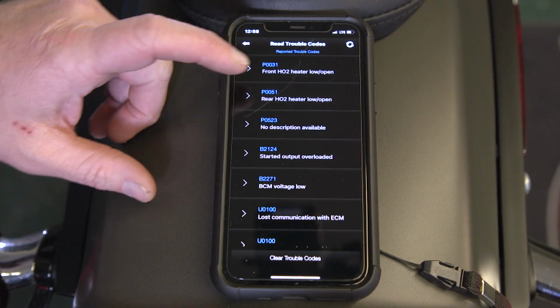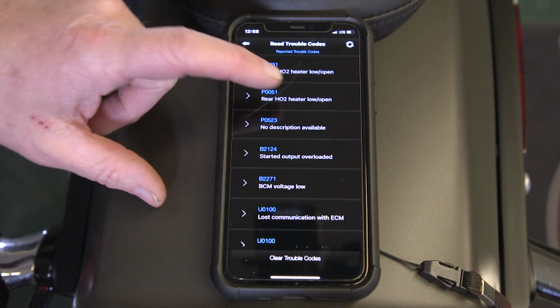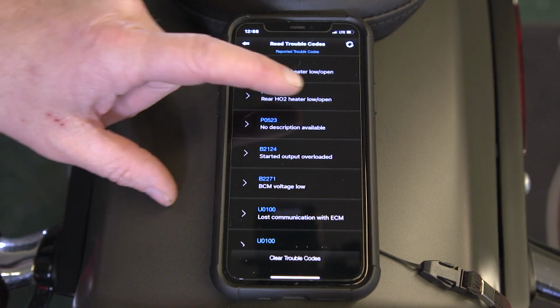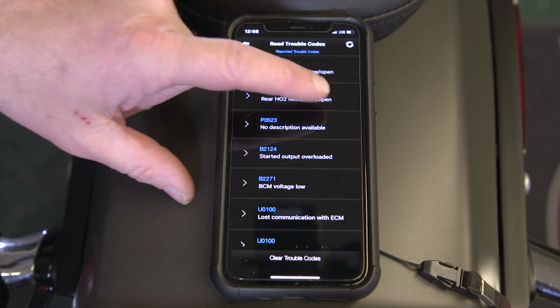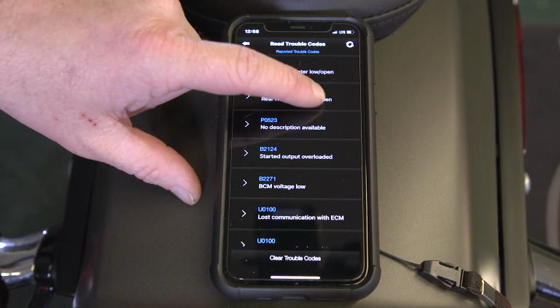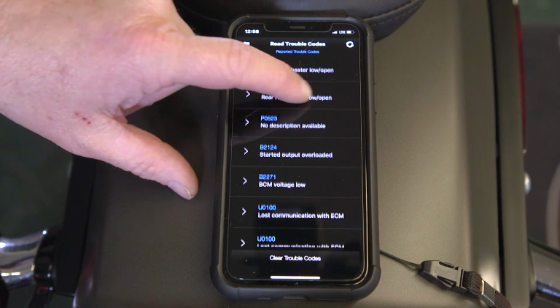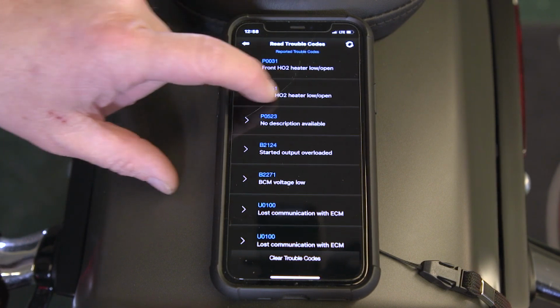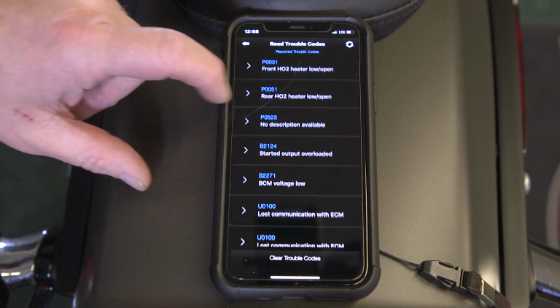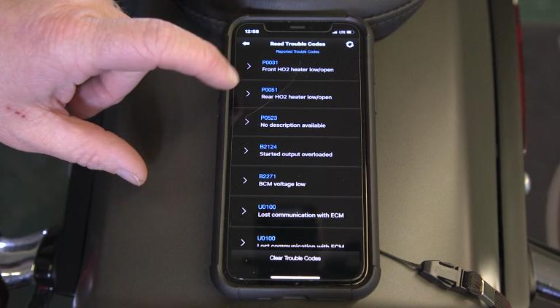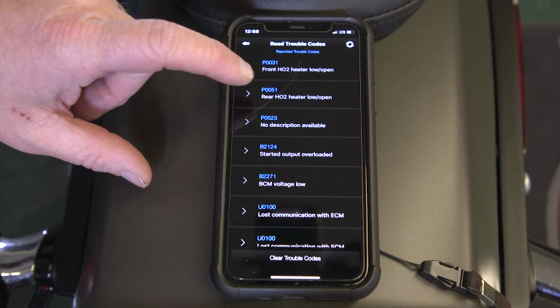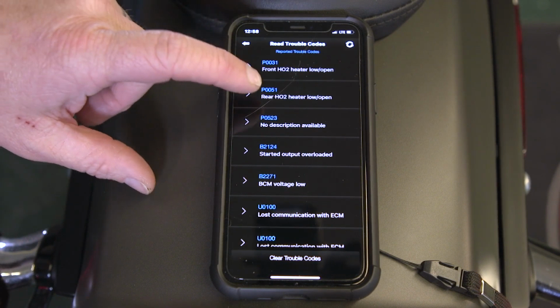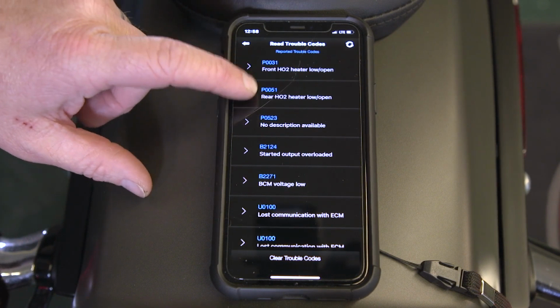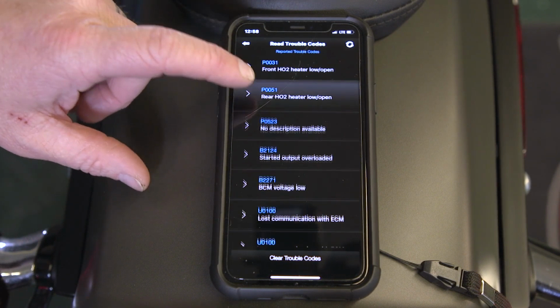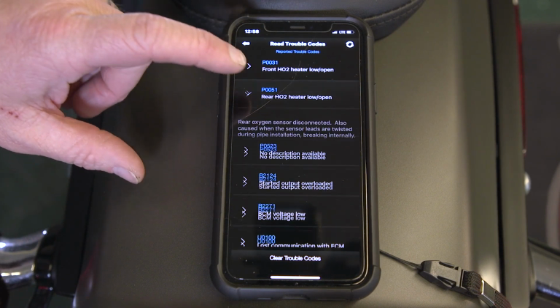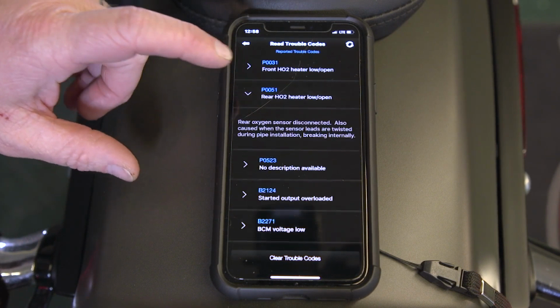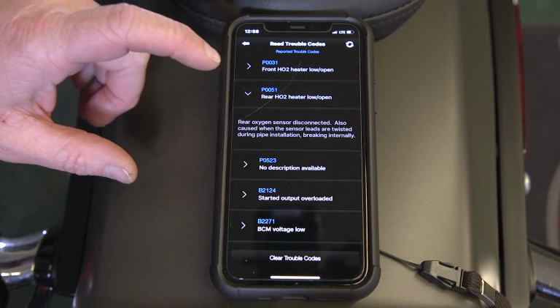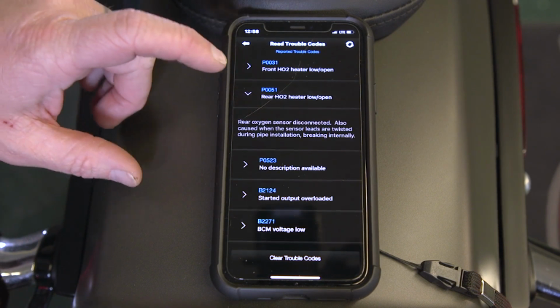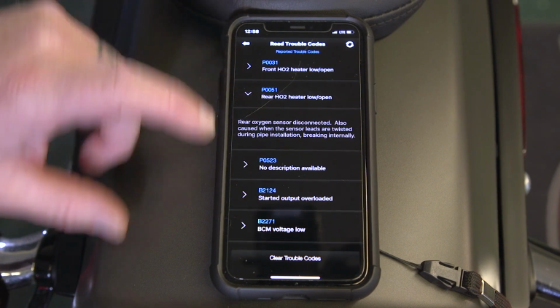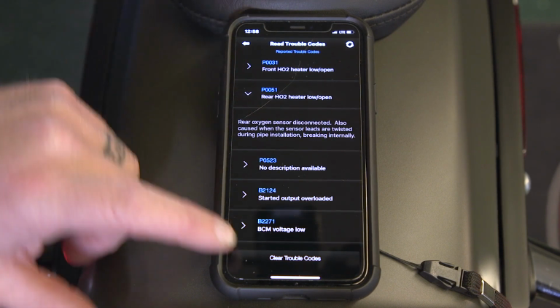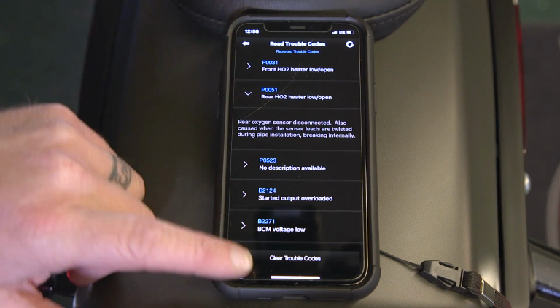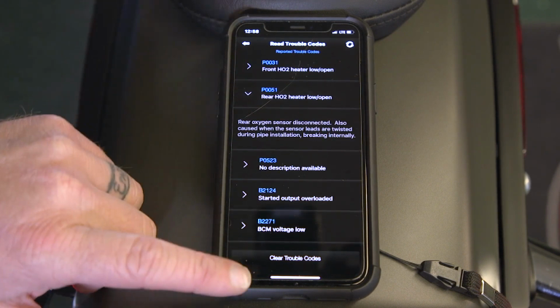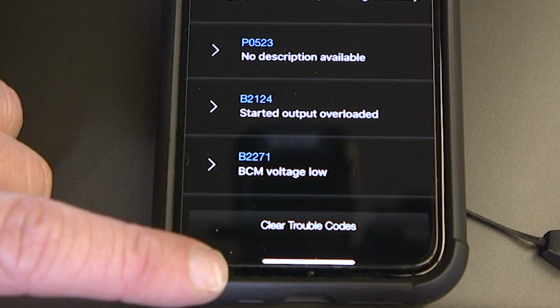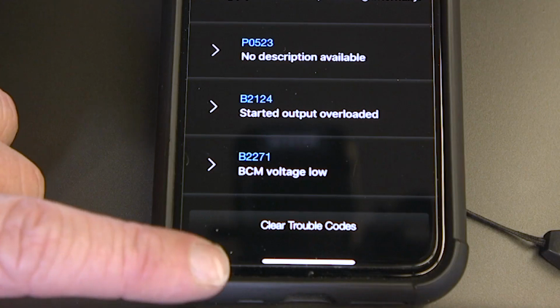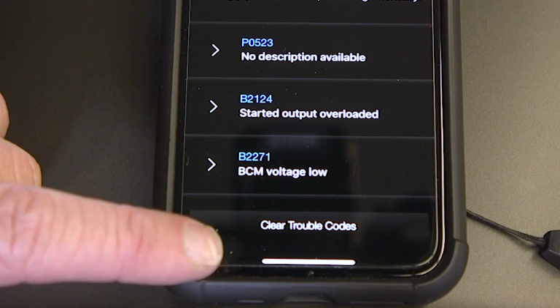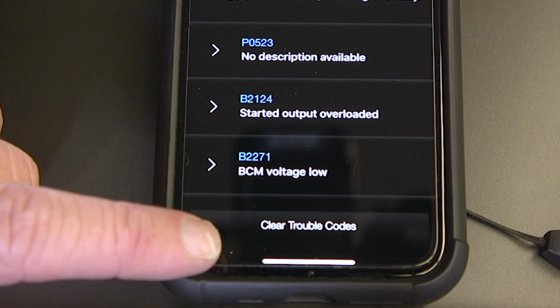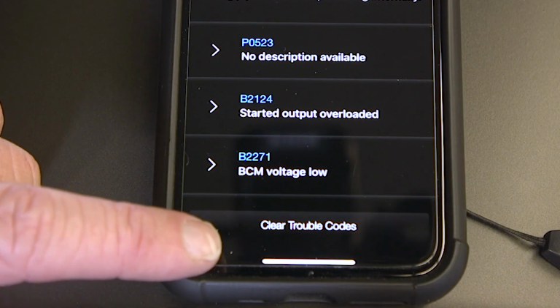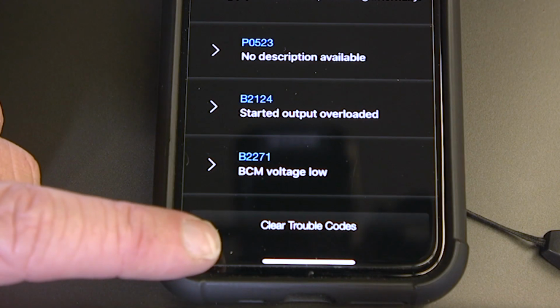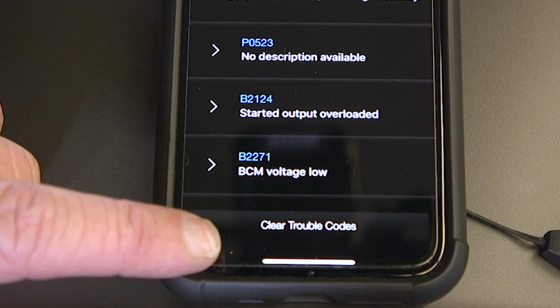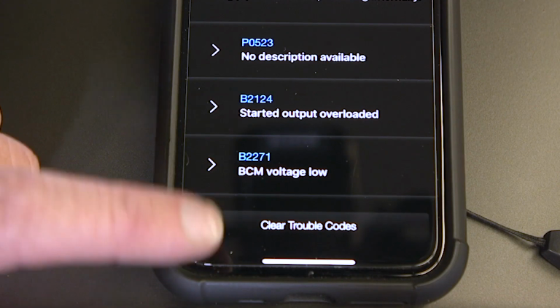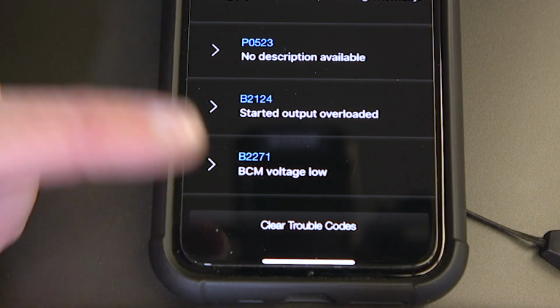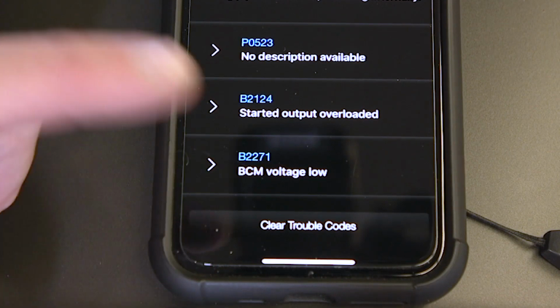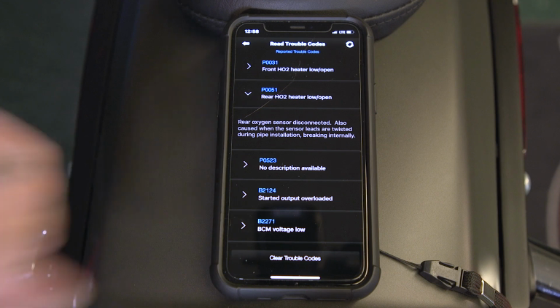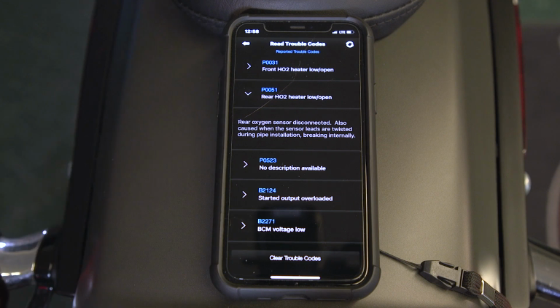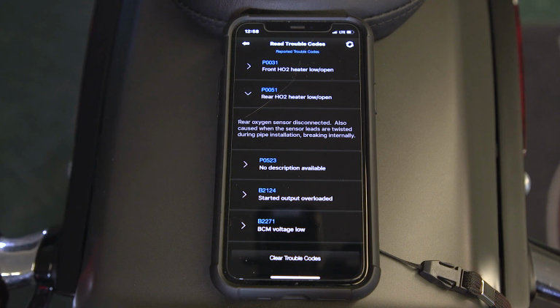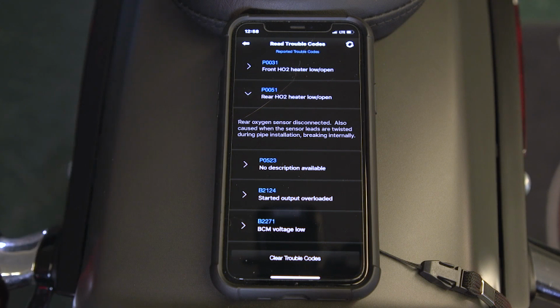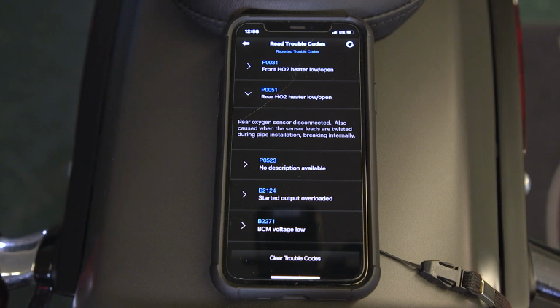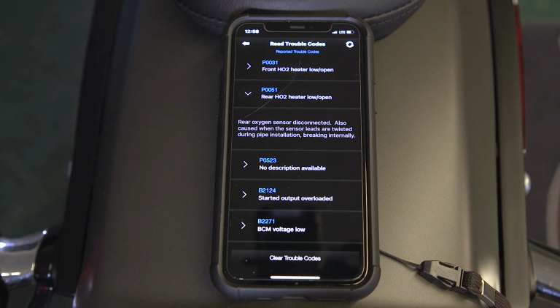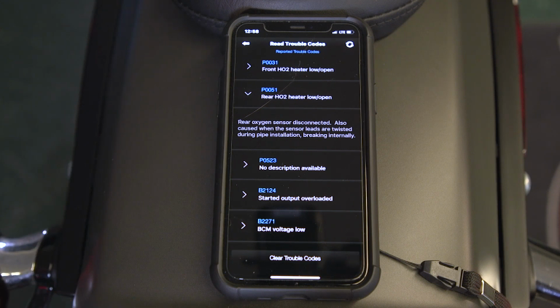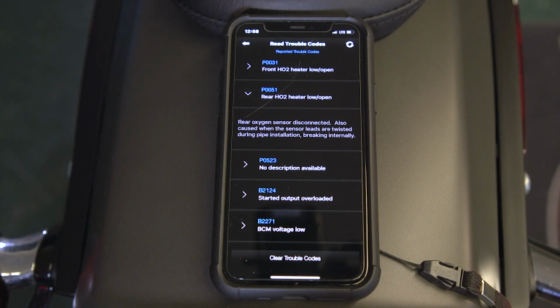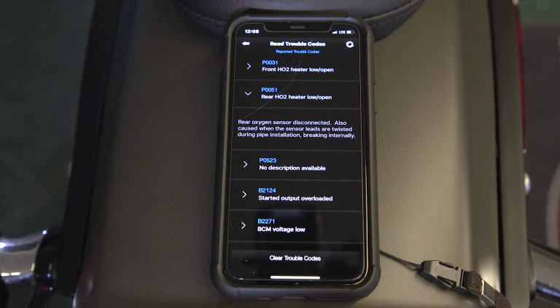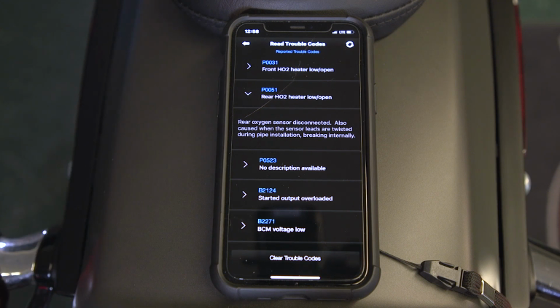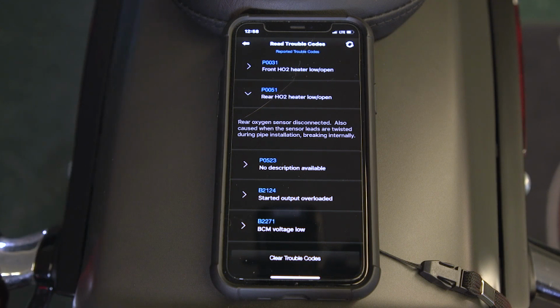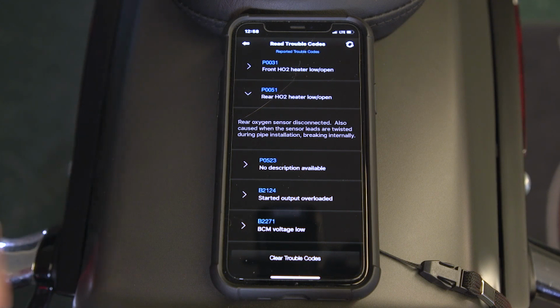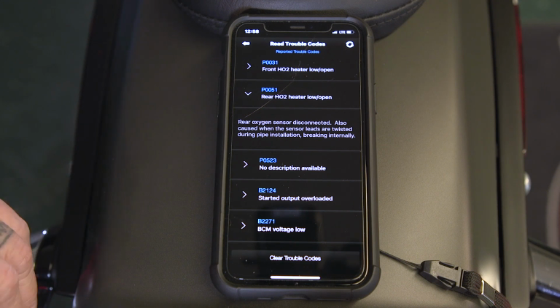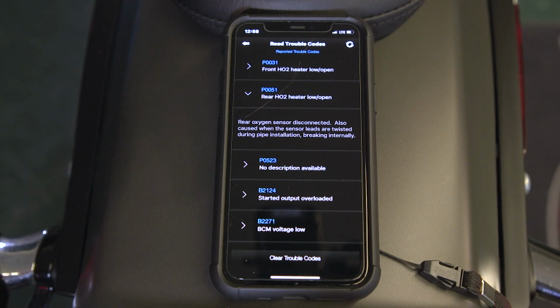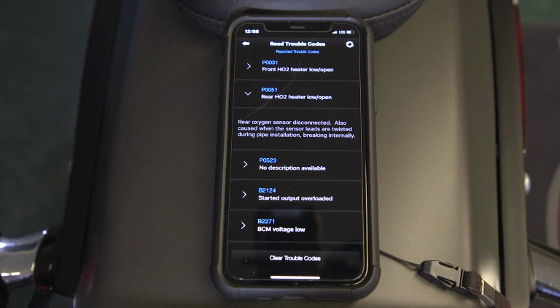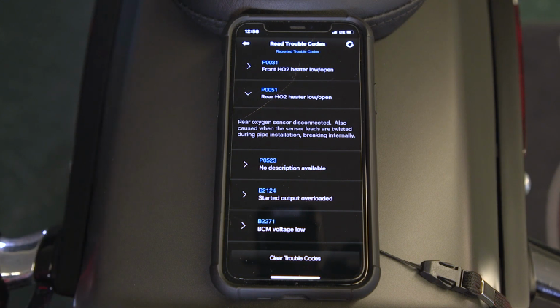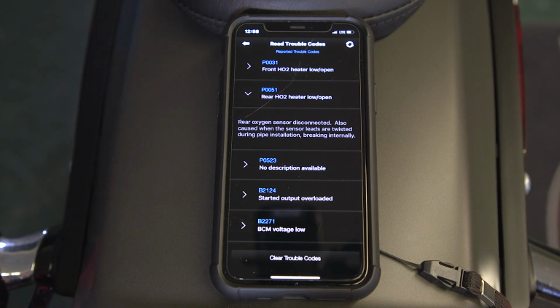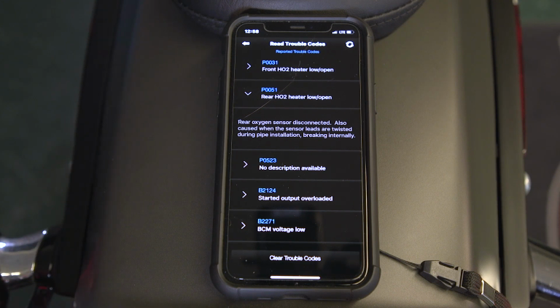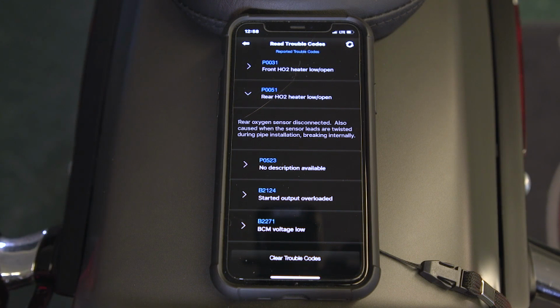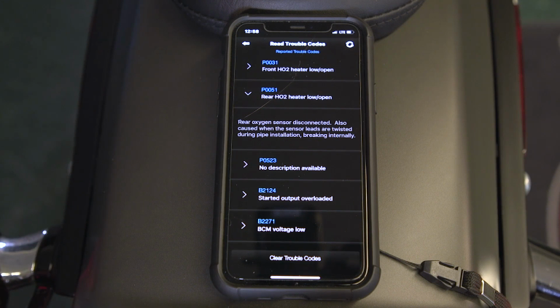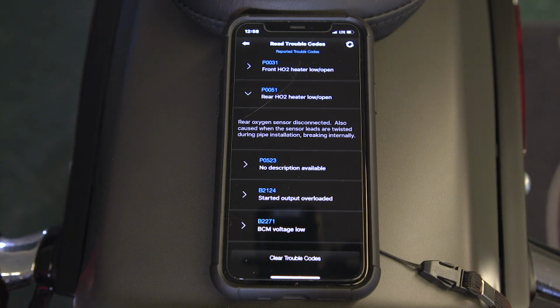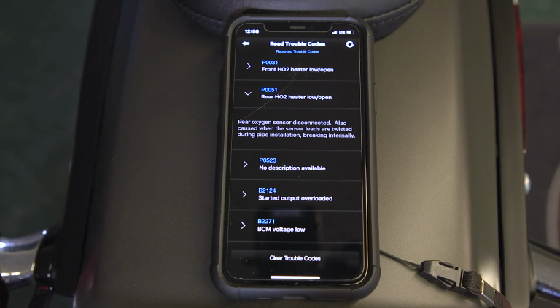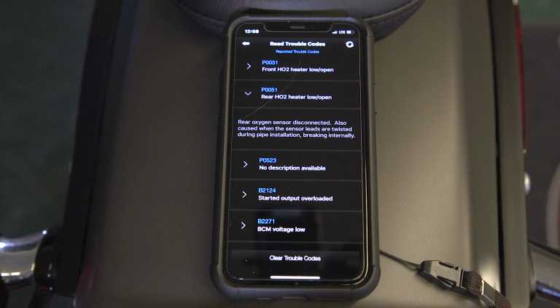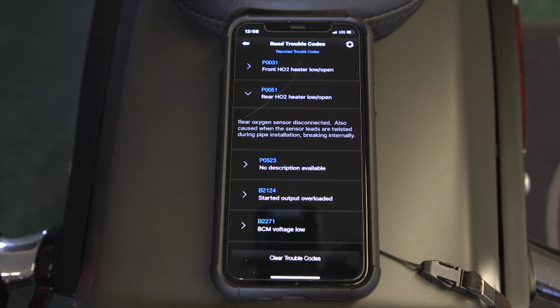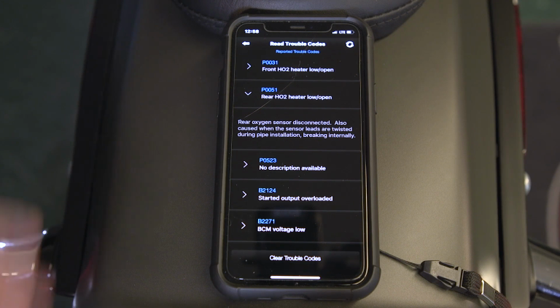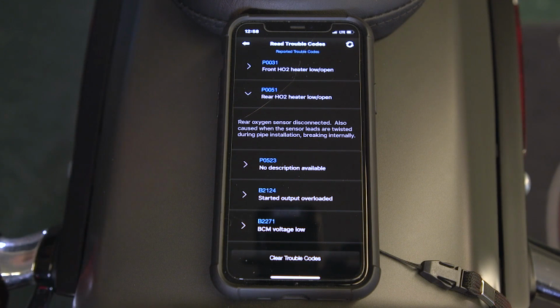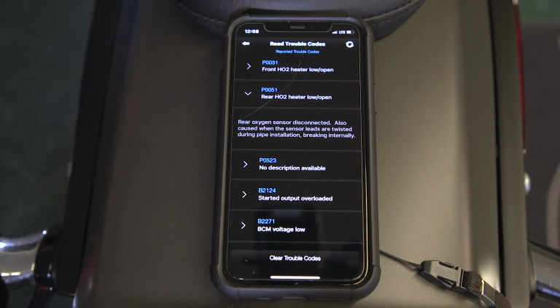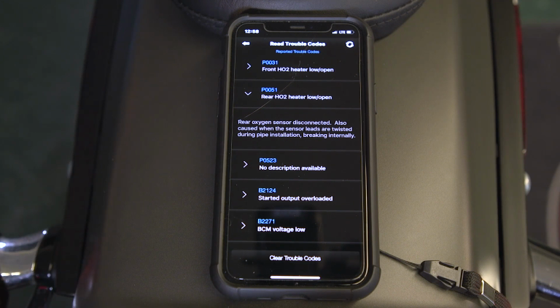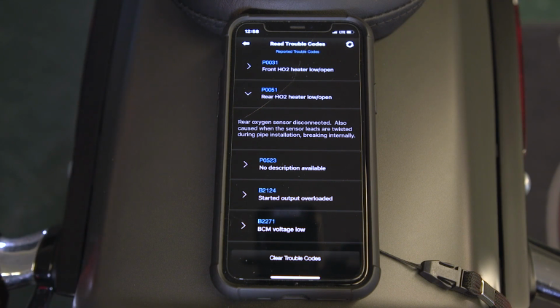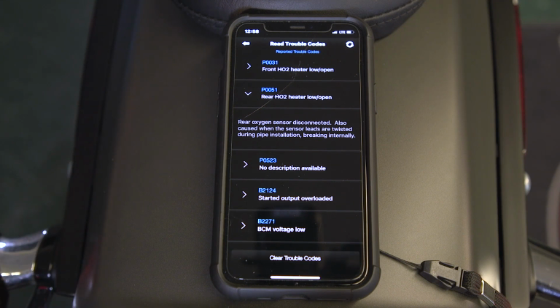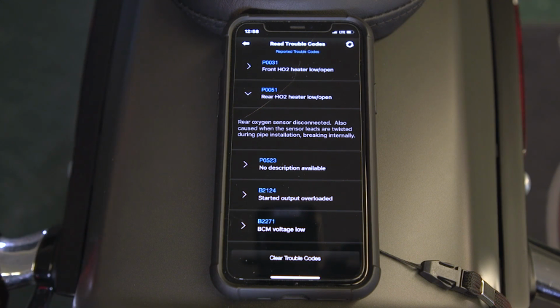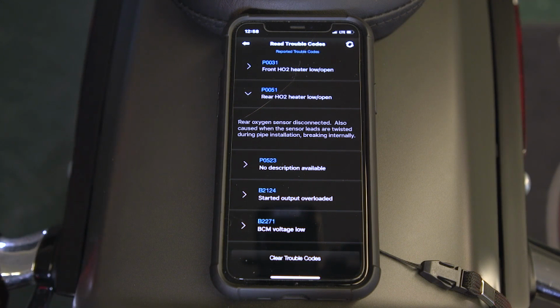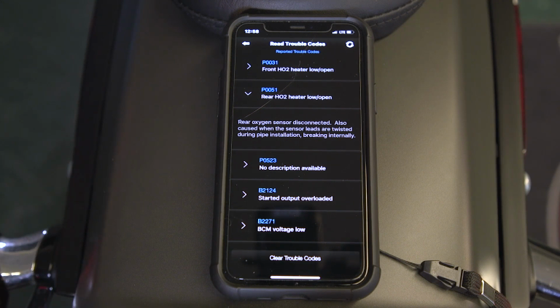It'll also, if you want to clear it, give you that option down here at the bottom — clear trouble codes. Hit that and it's going to make them all go away.